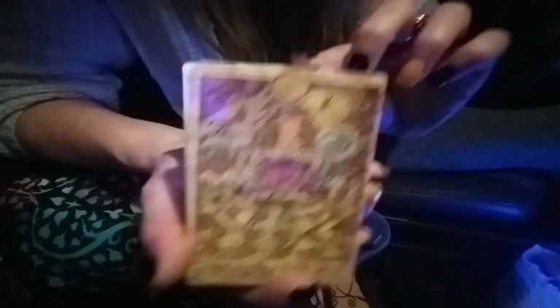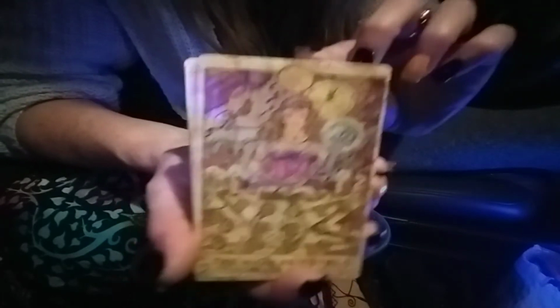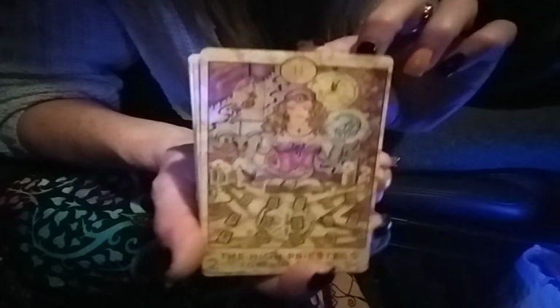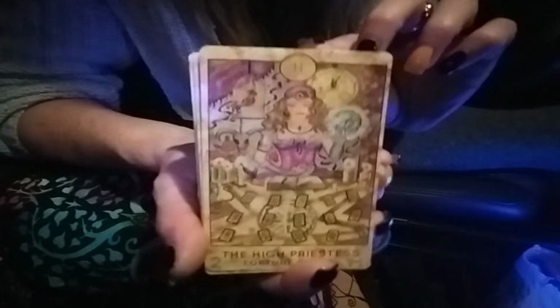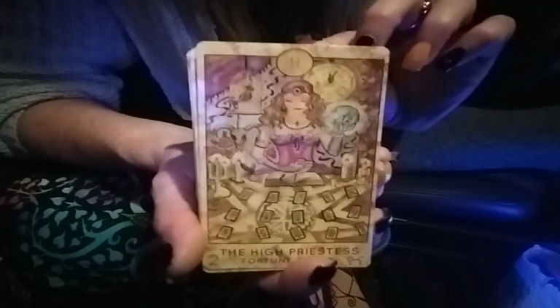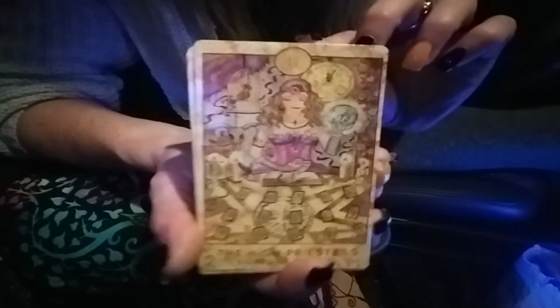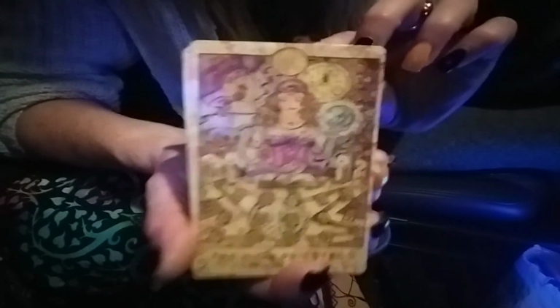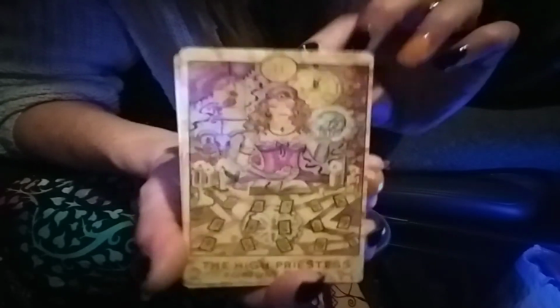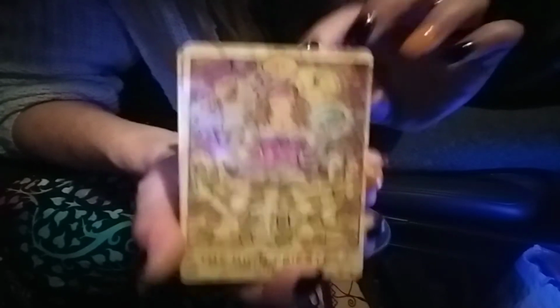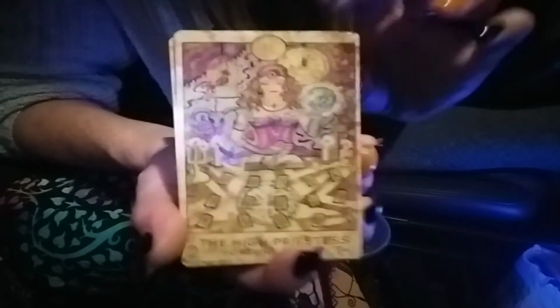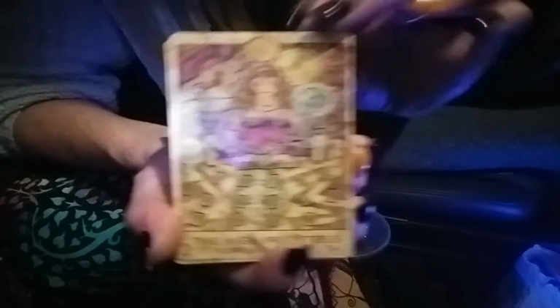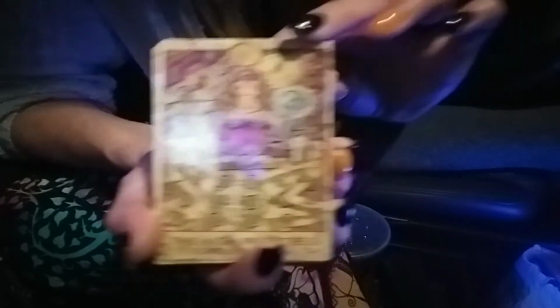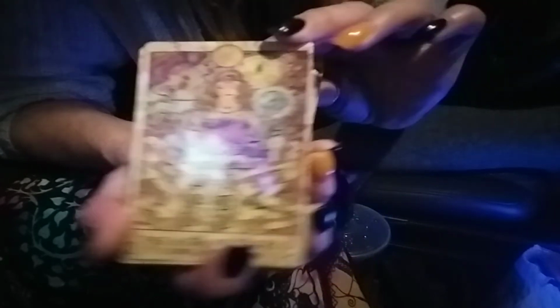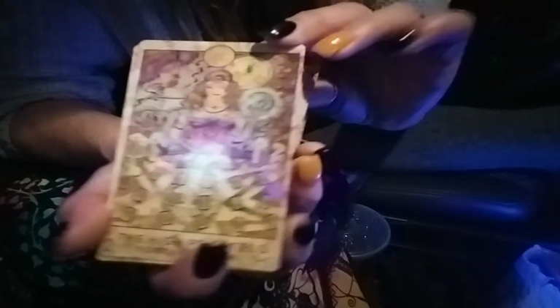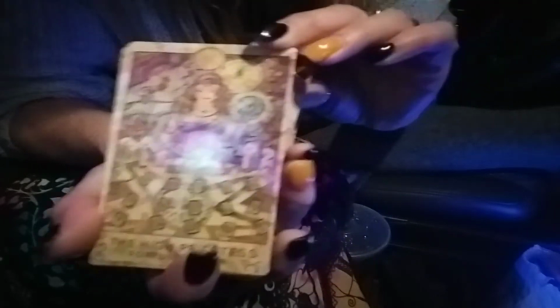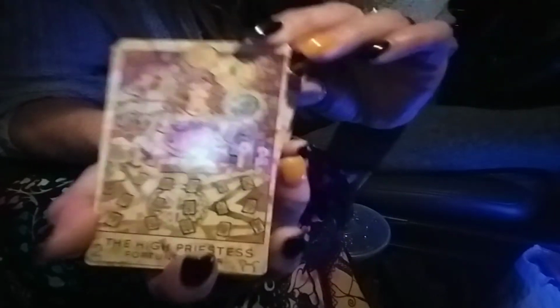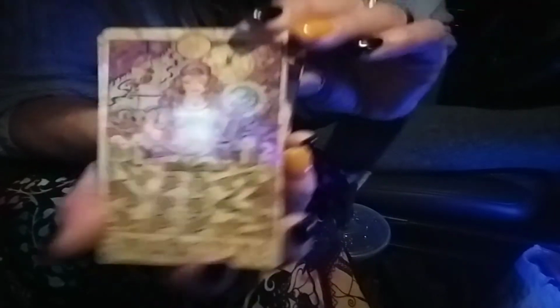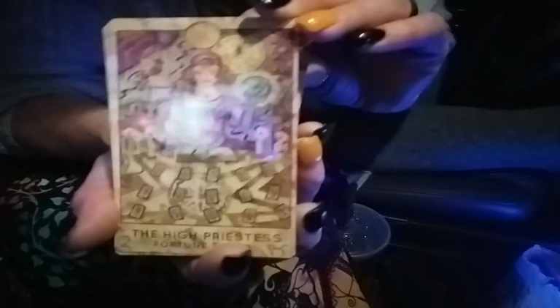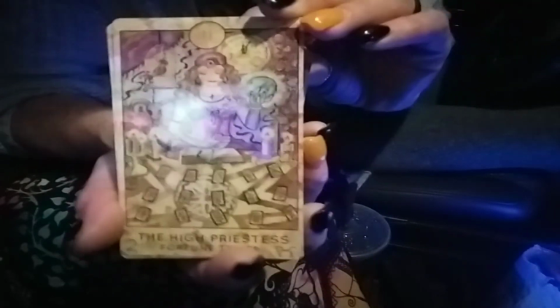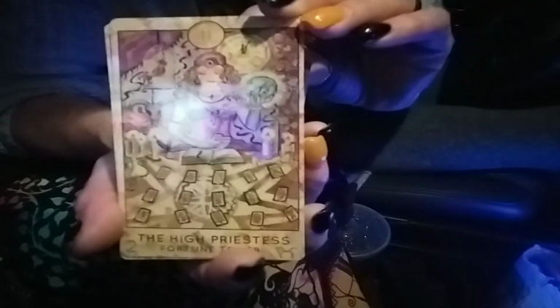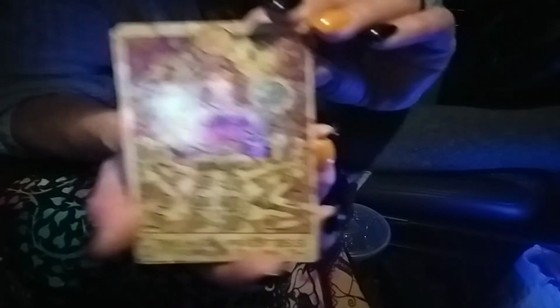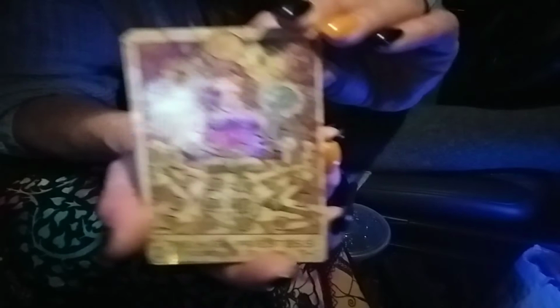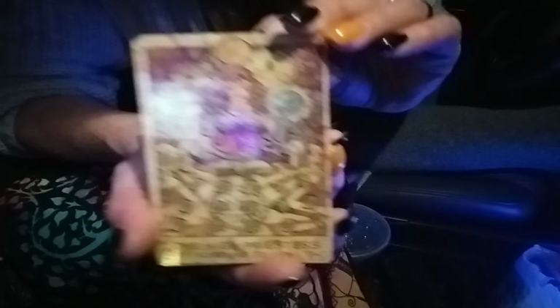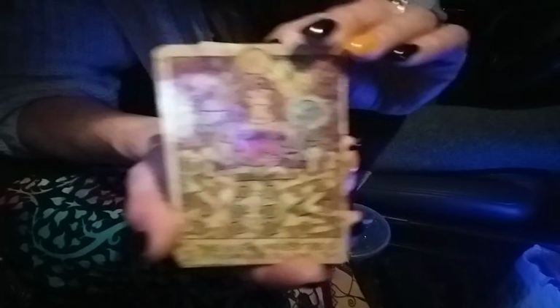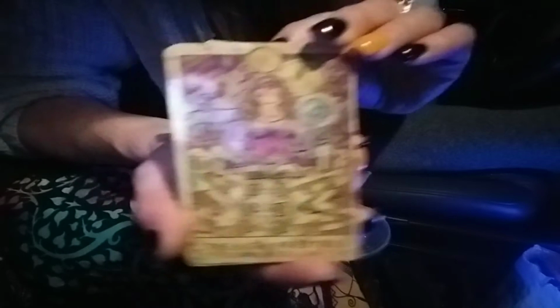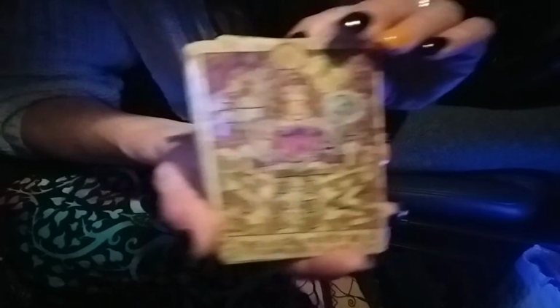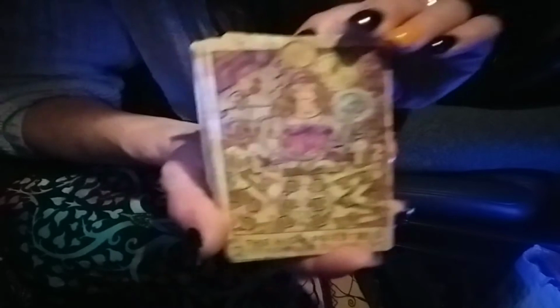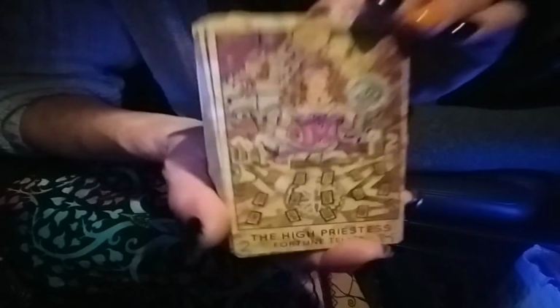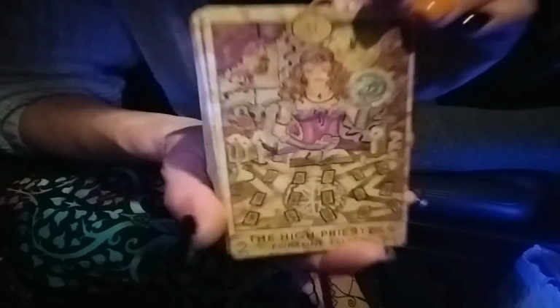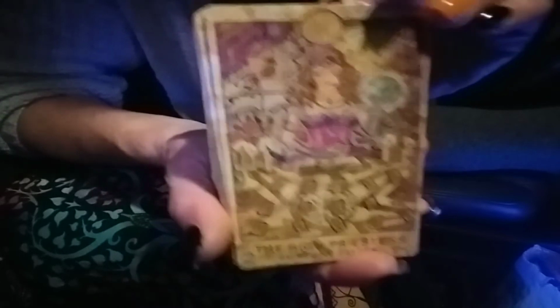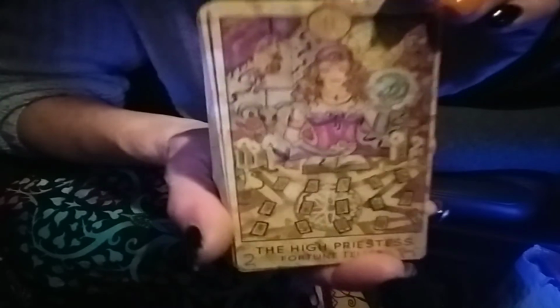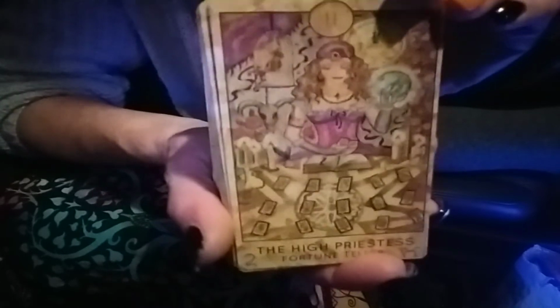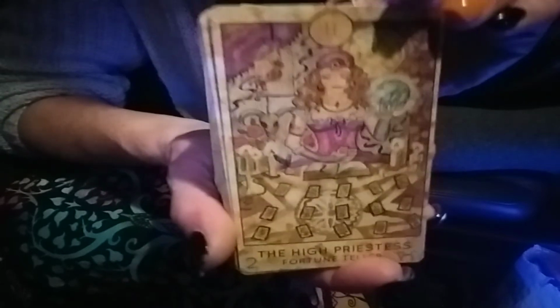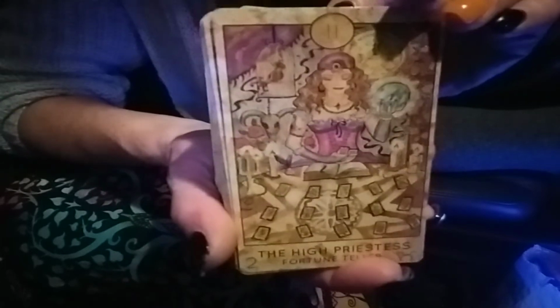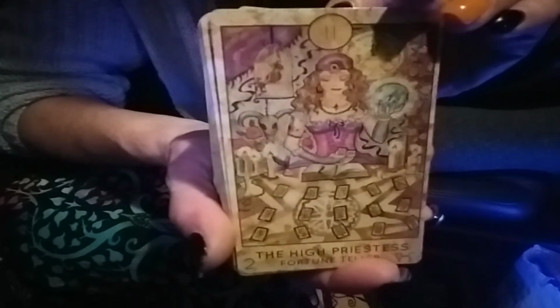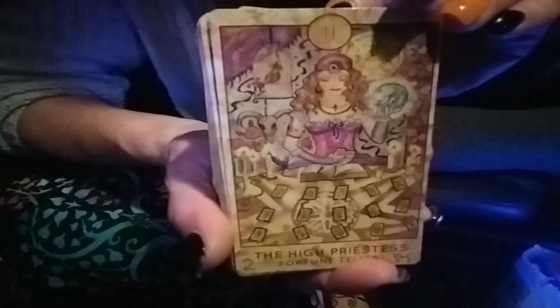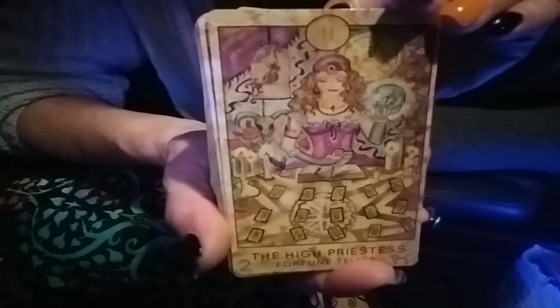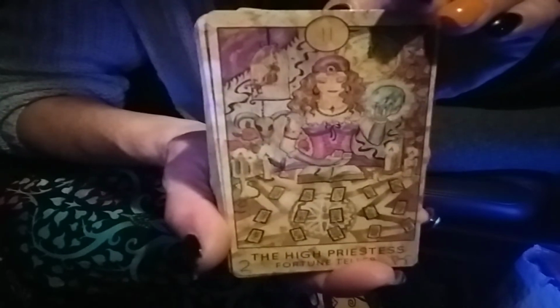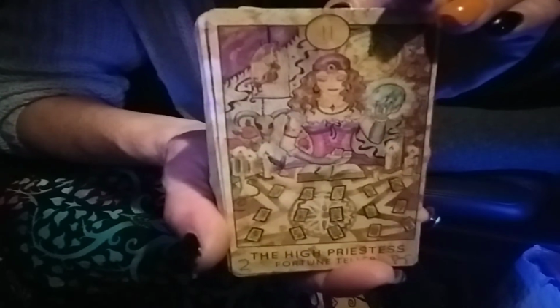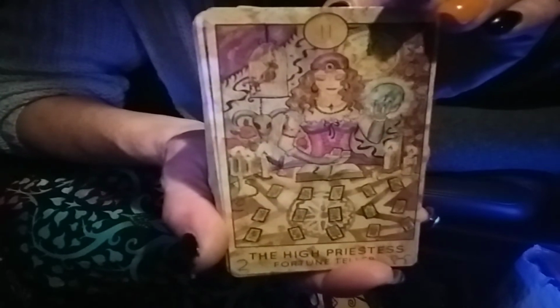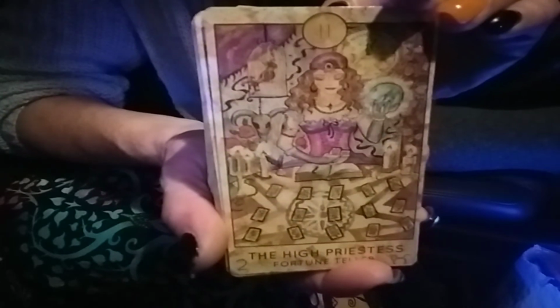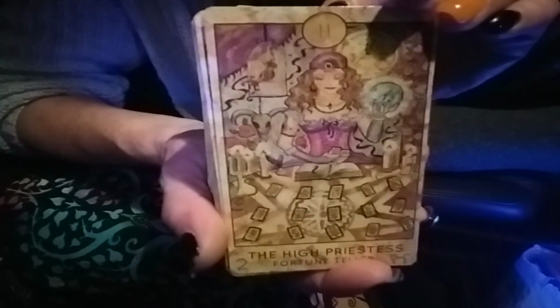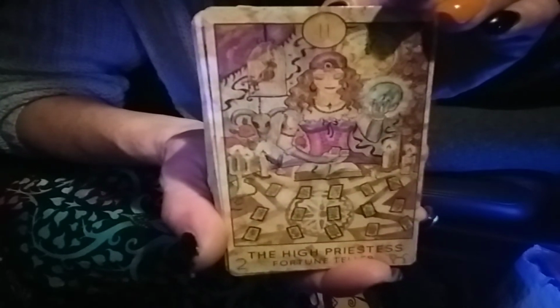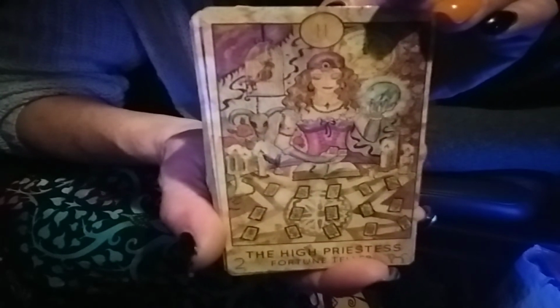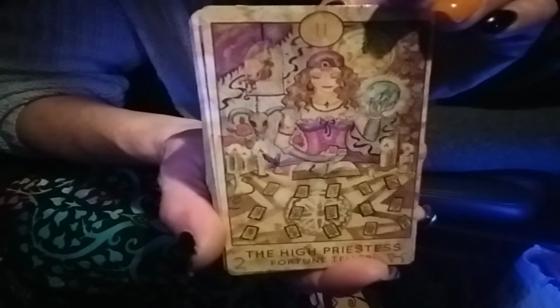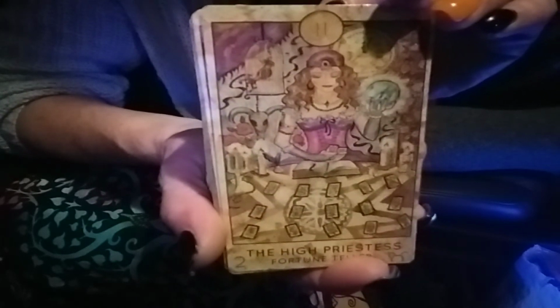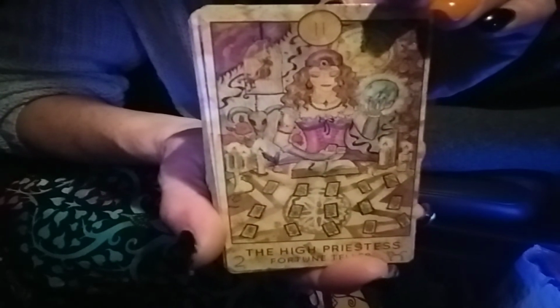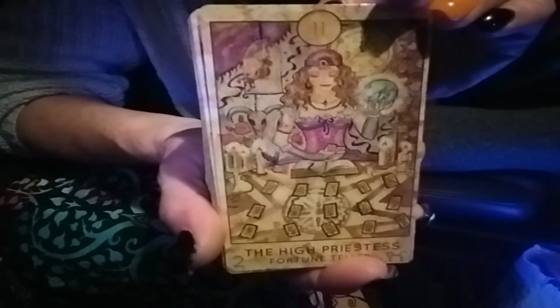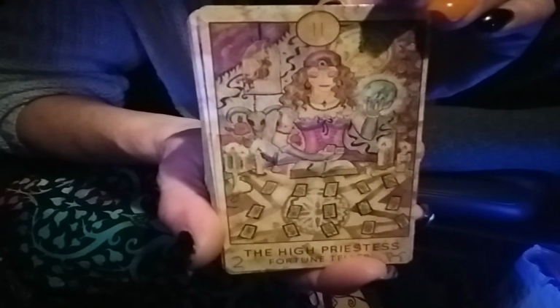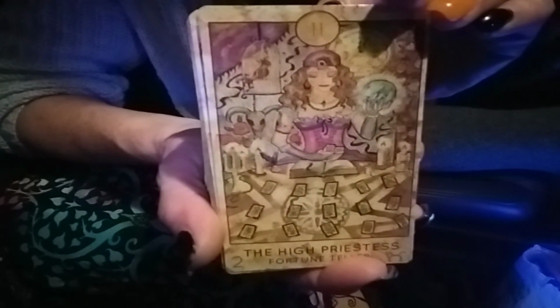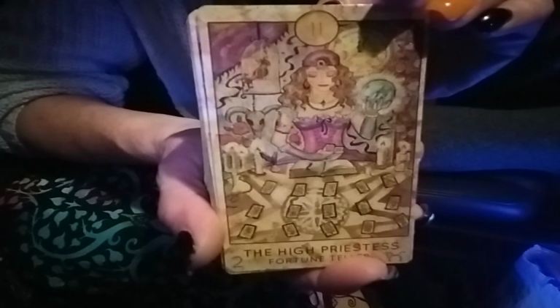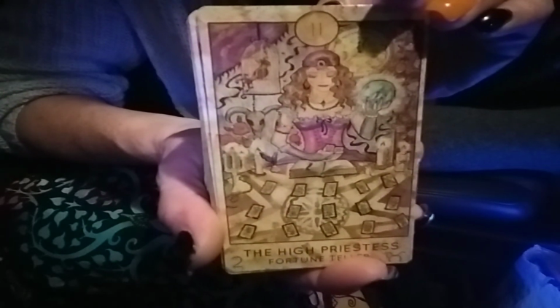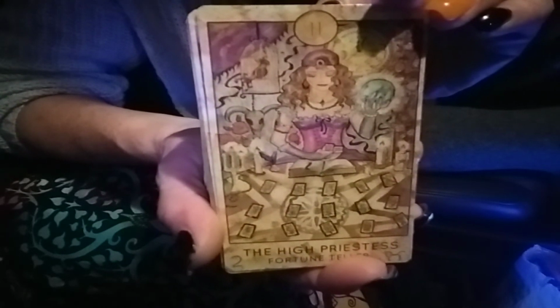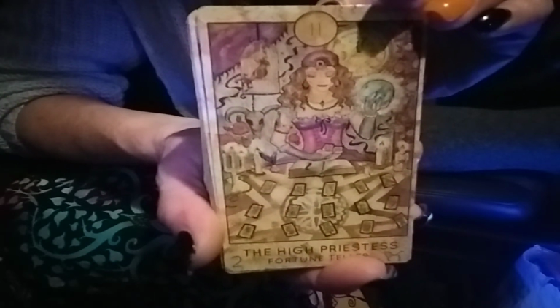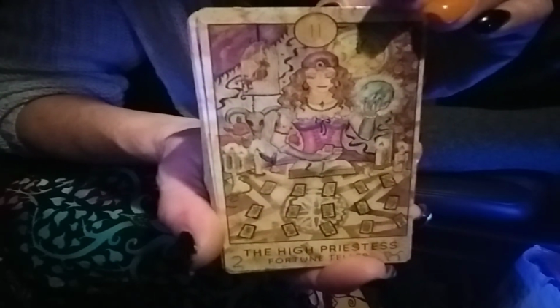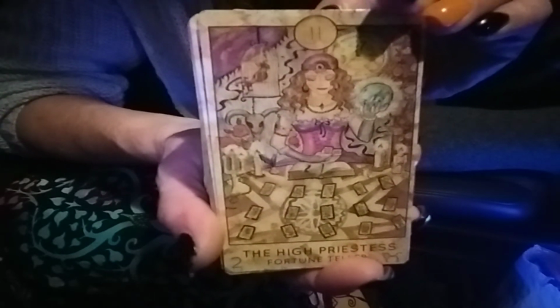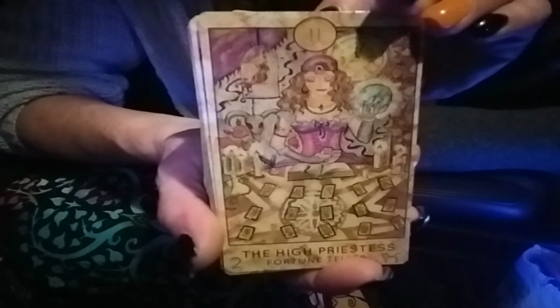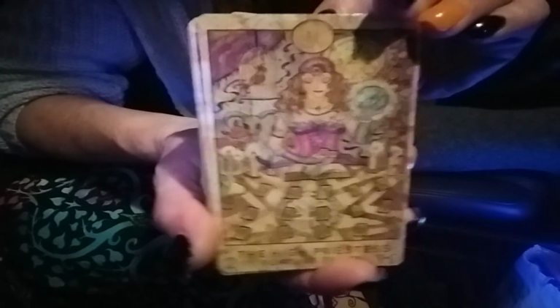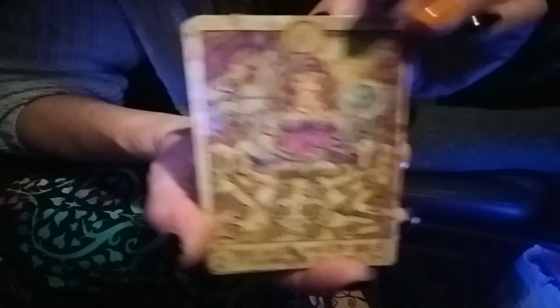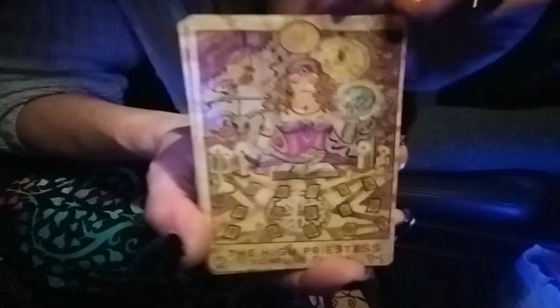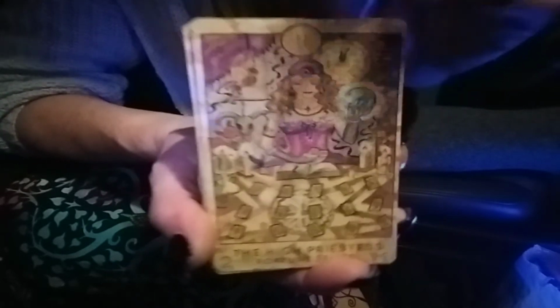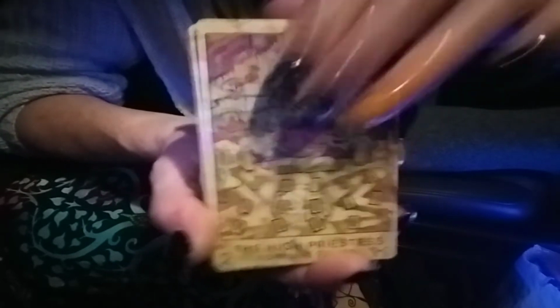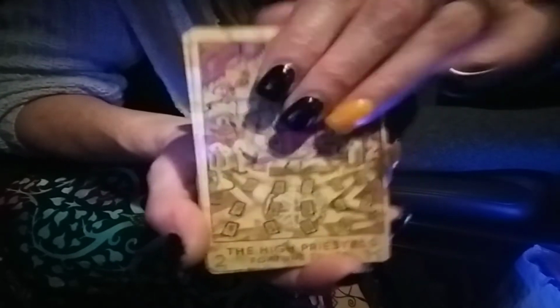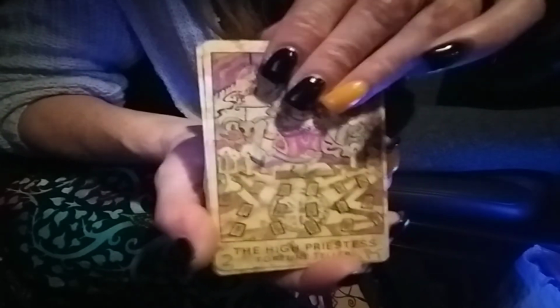I like this card a lot — hope you can see it. It's the High Priestess.